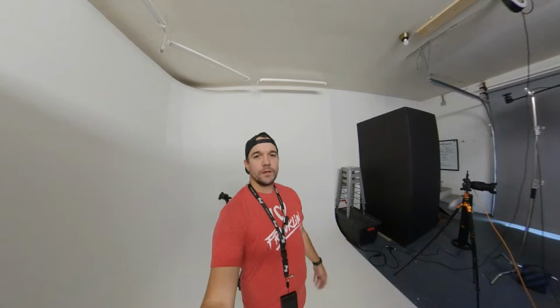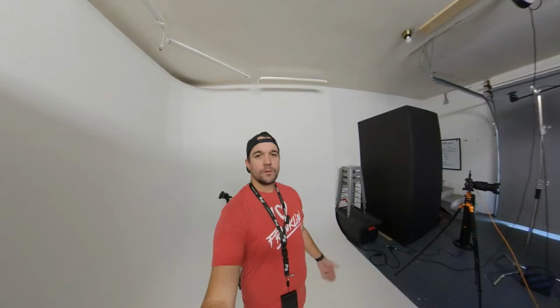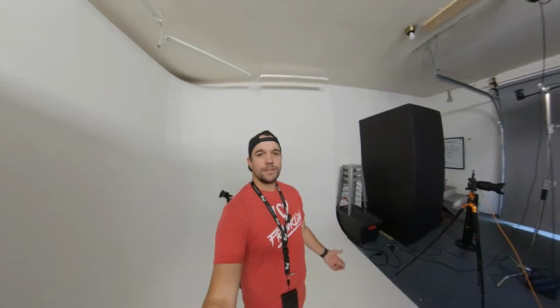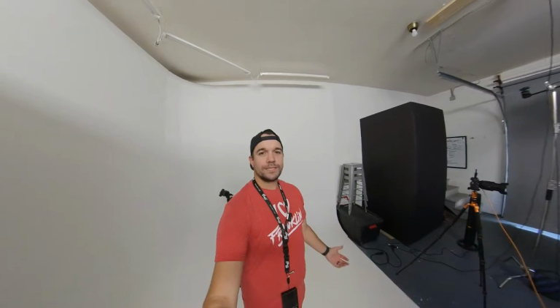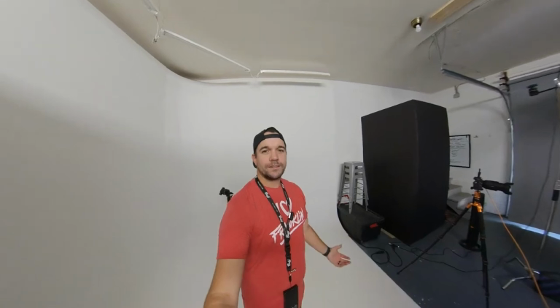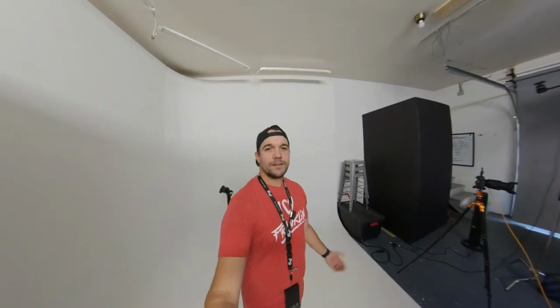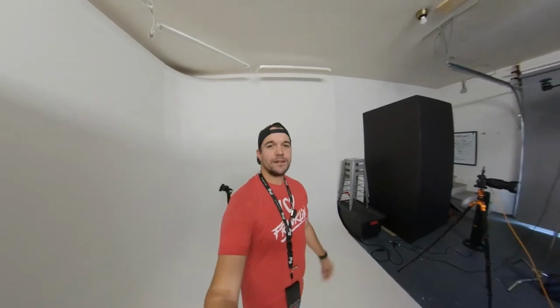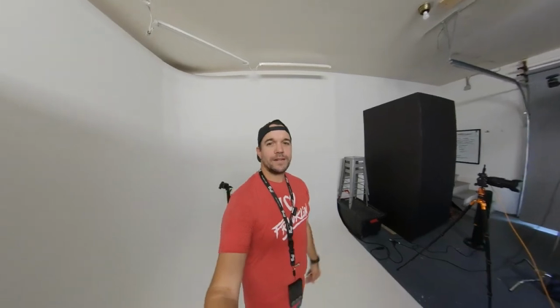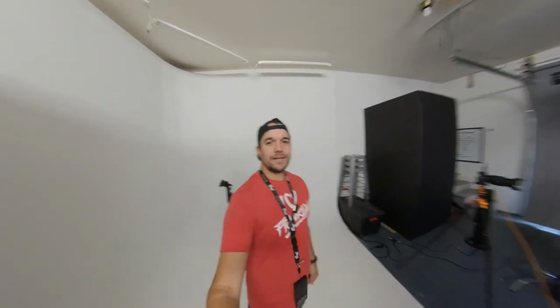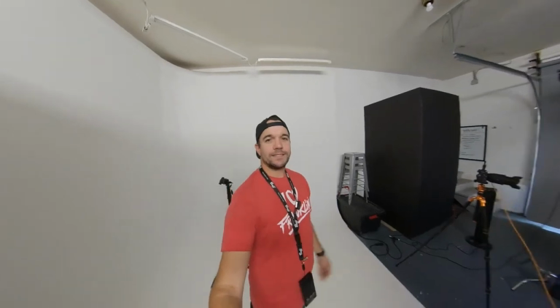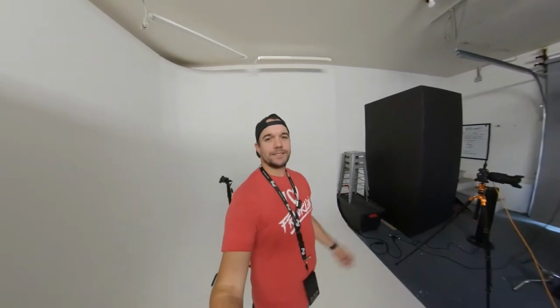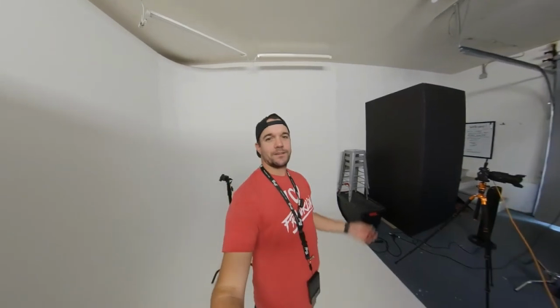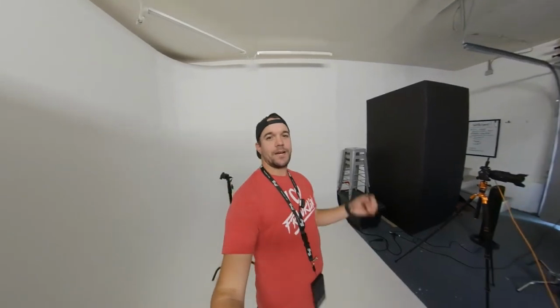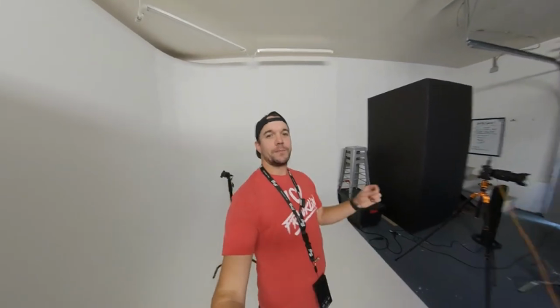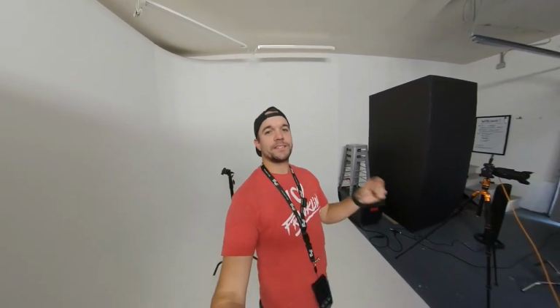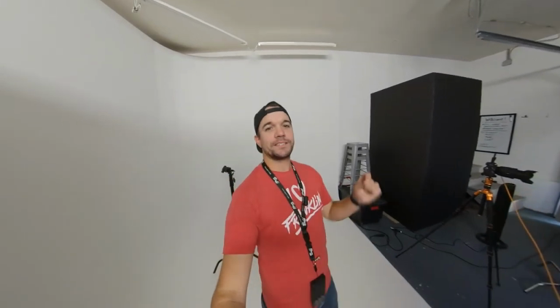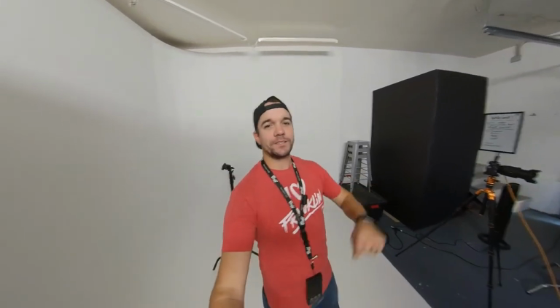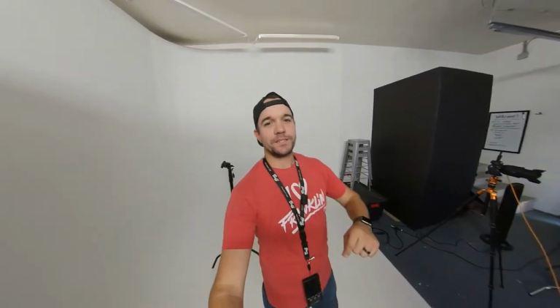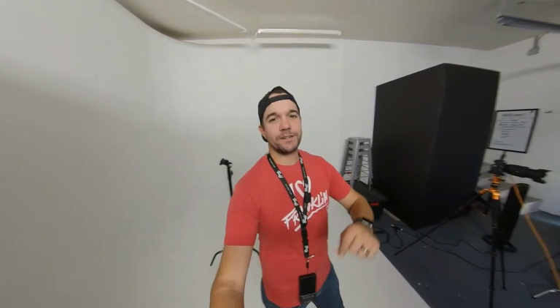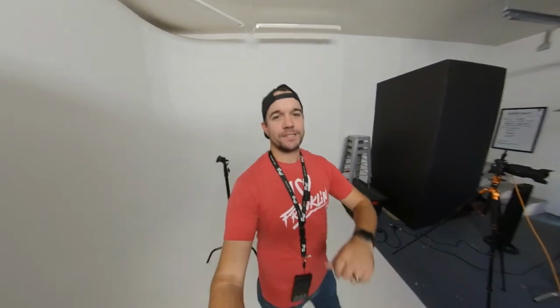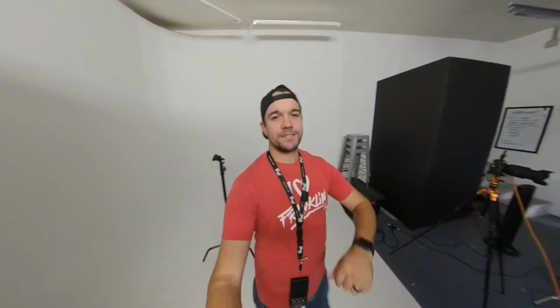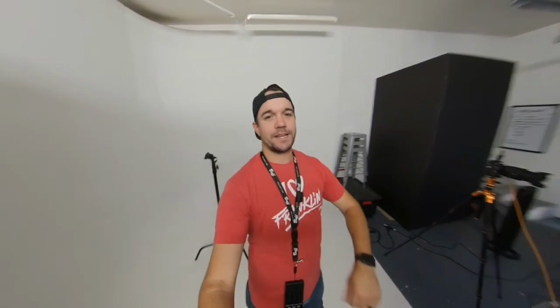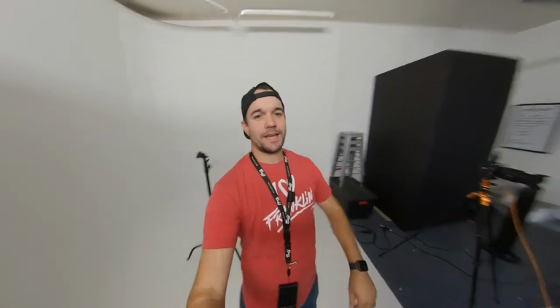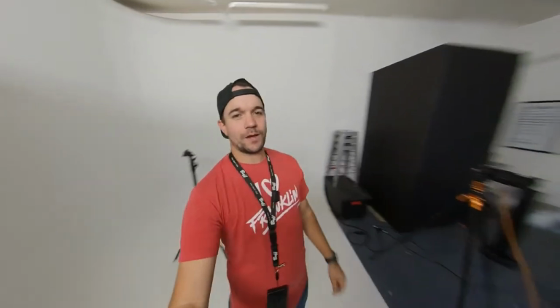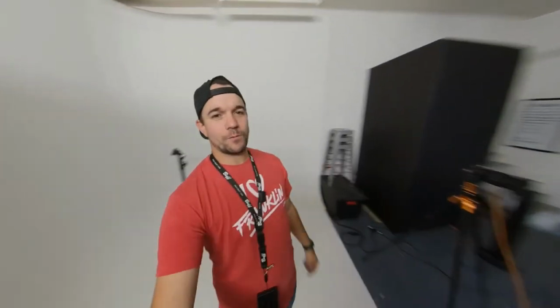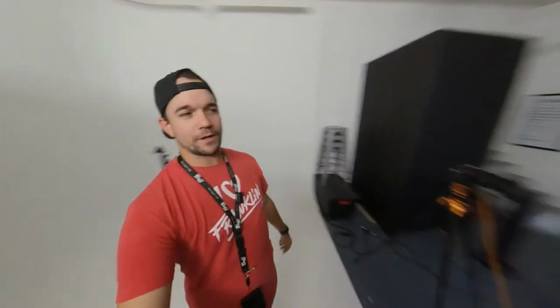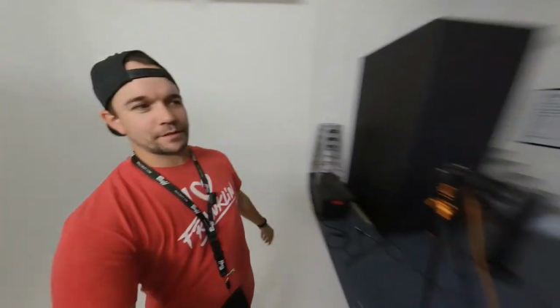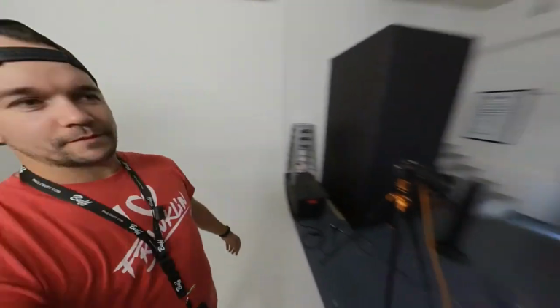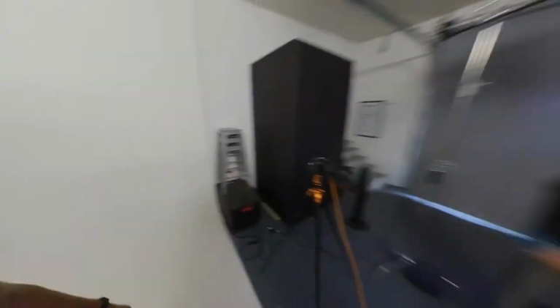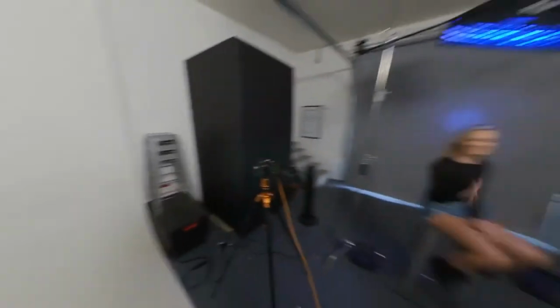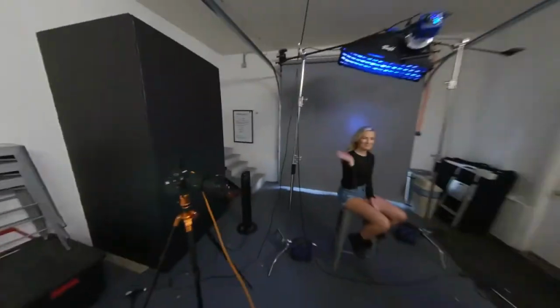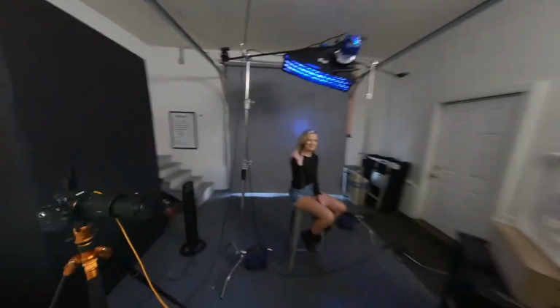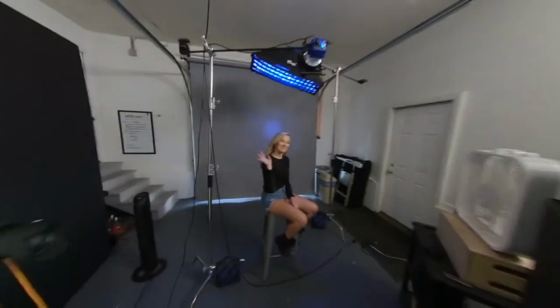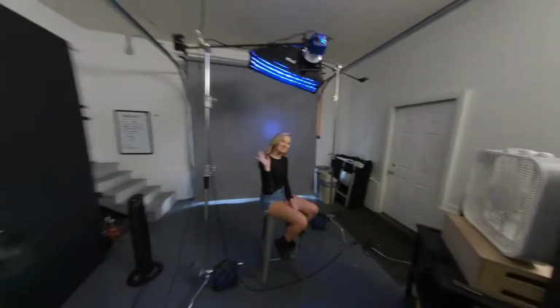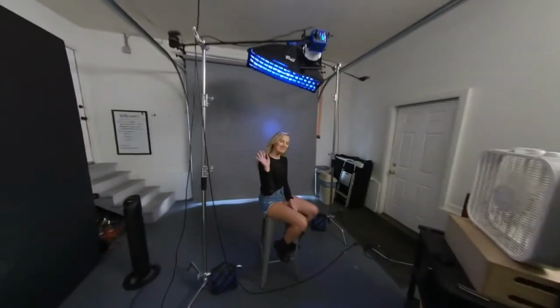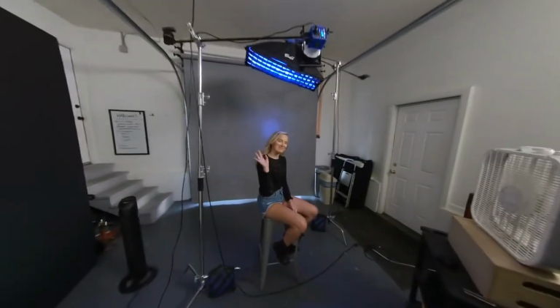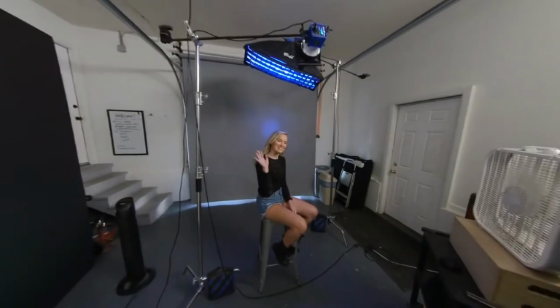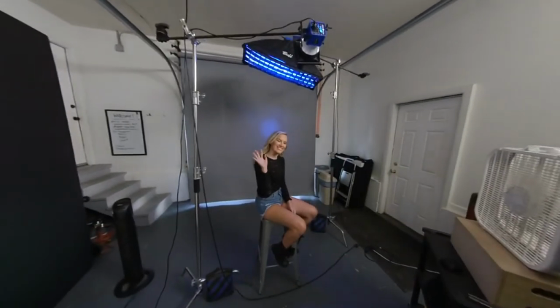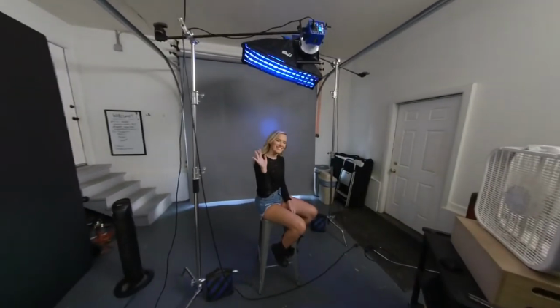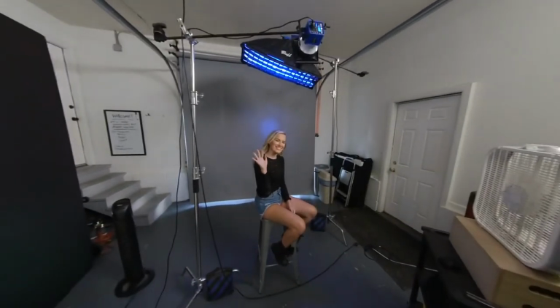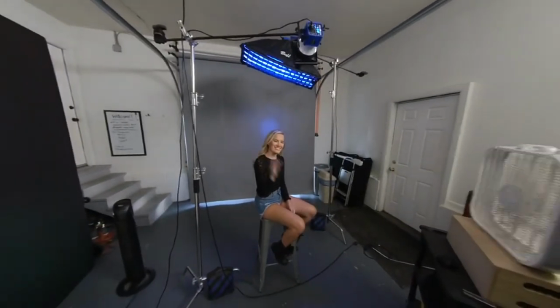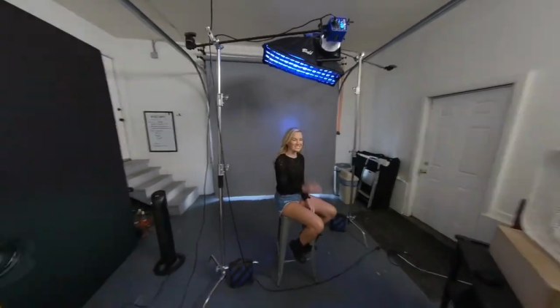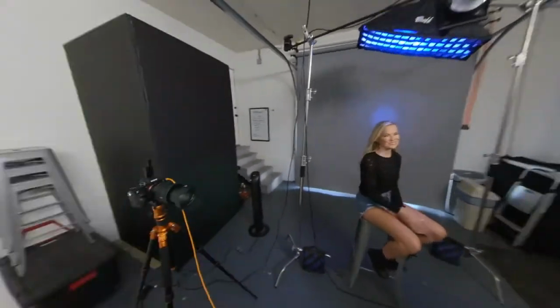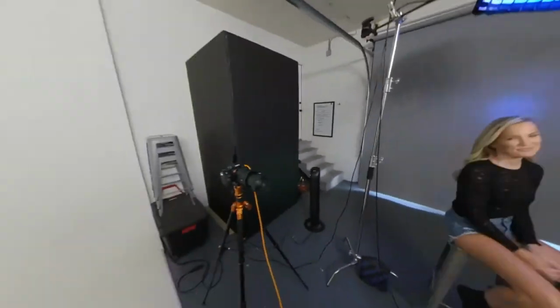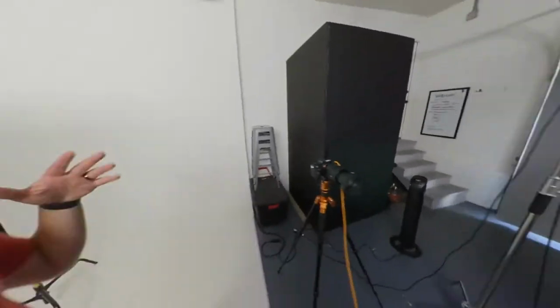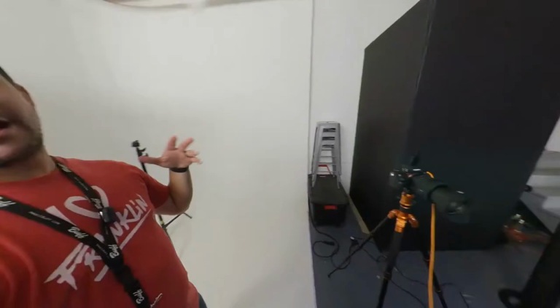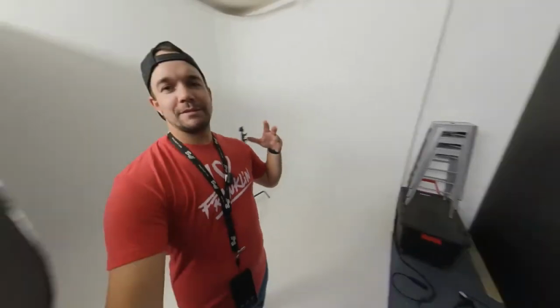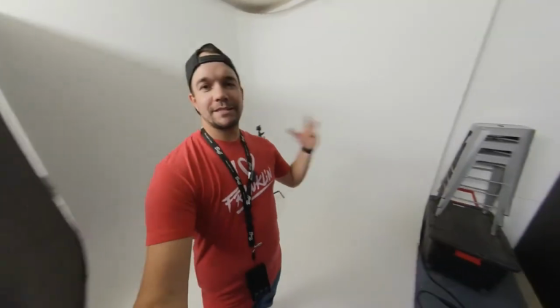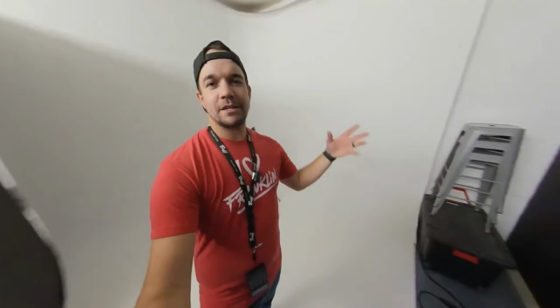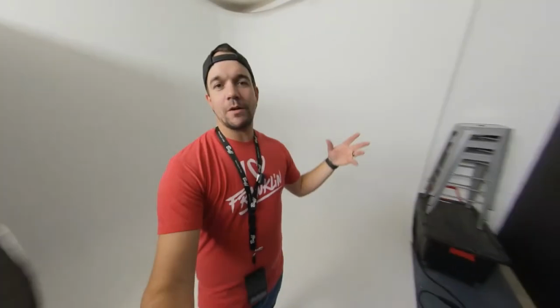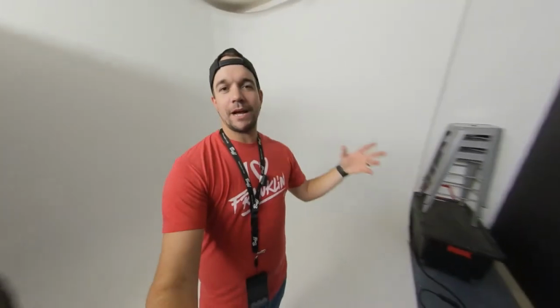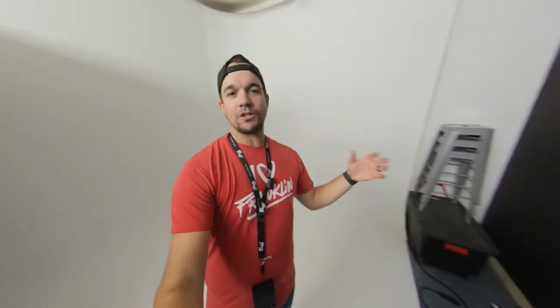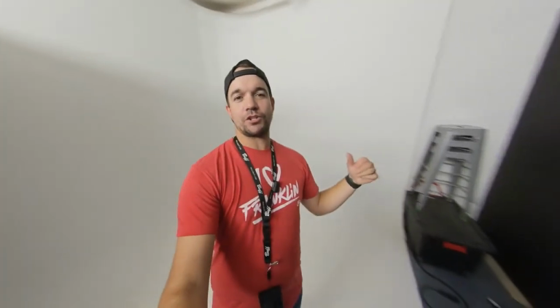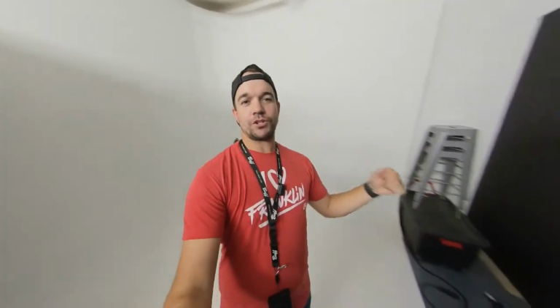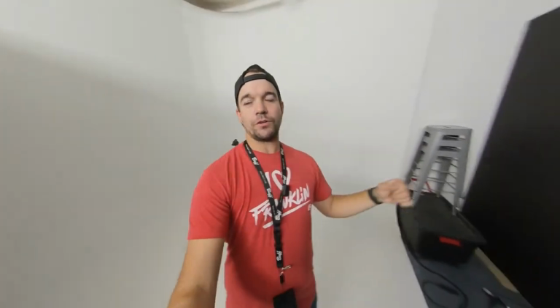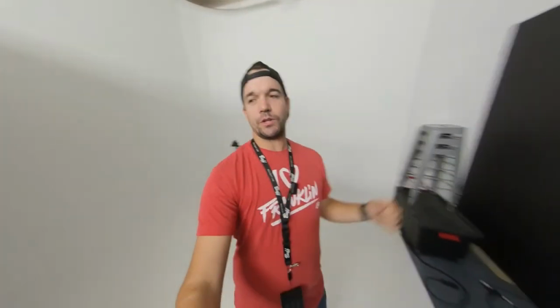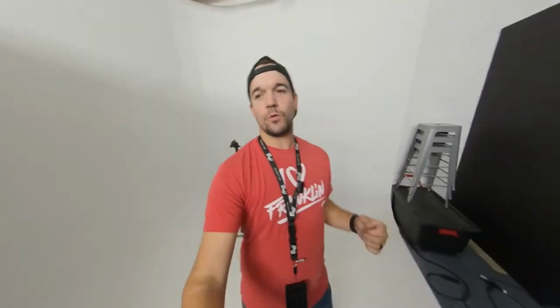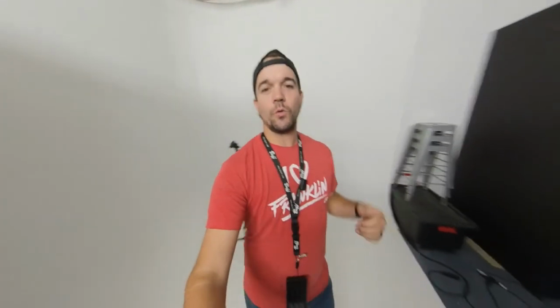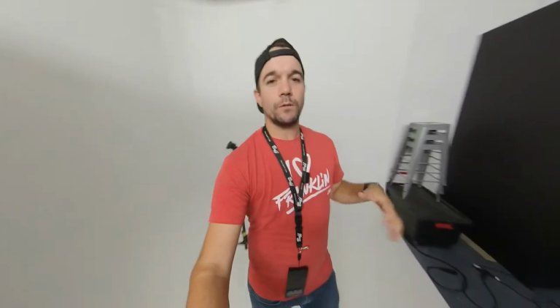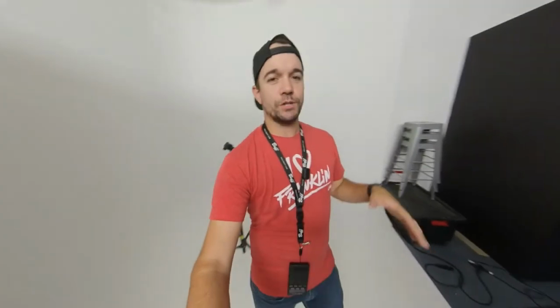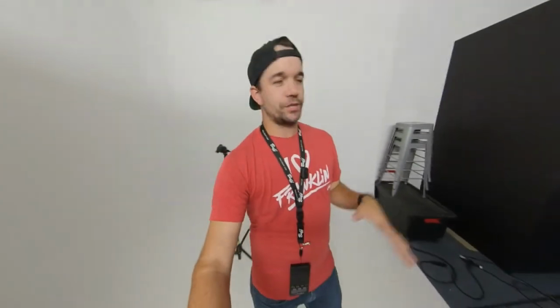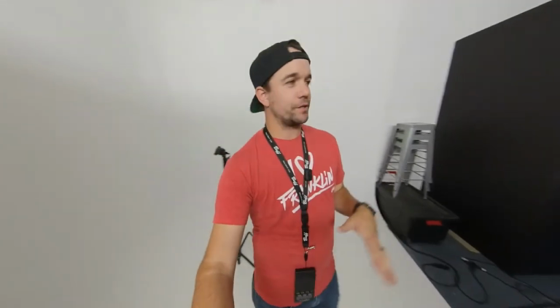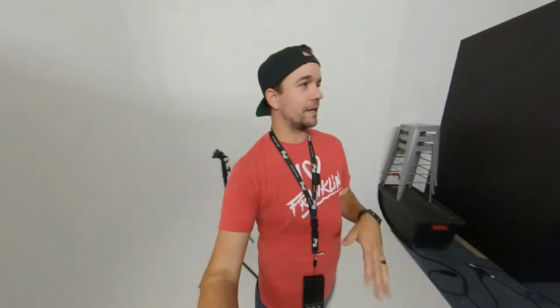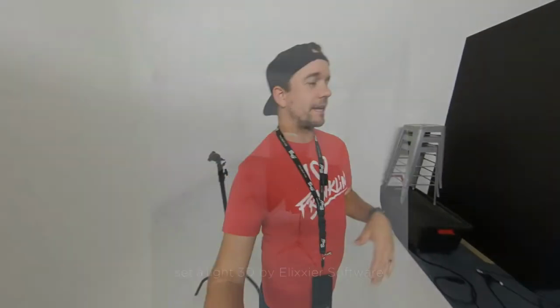What's going on guys? I'm in the studio today with Ali Sutton and I'm just going to go ahead and show you what we're shooting today.